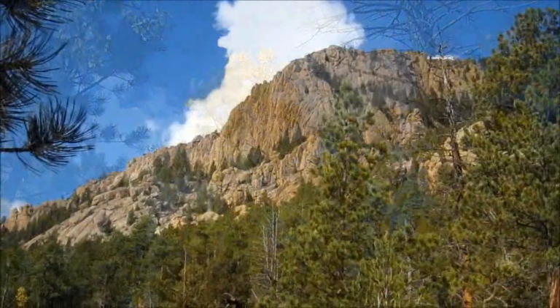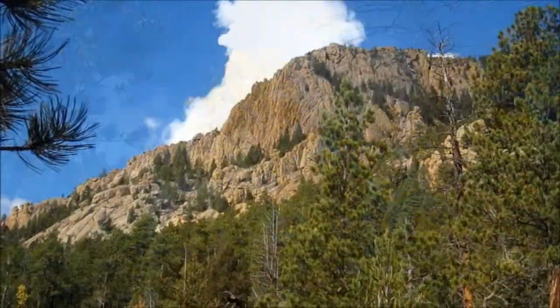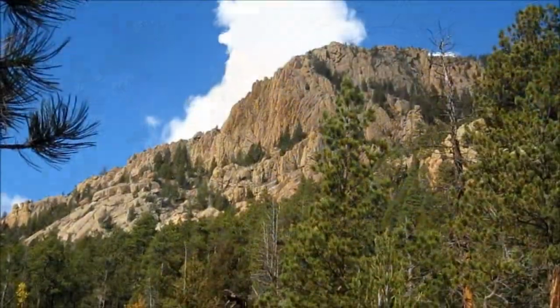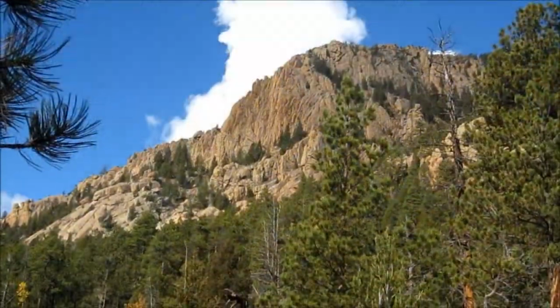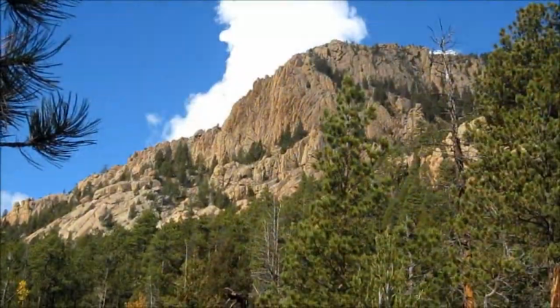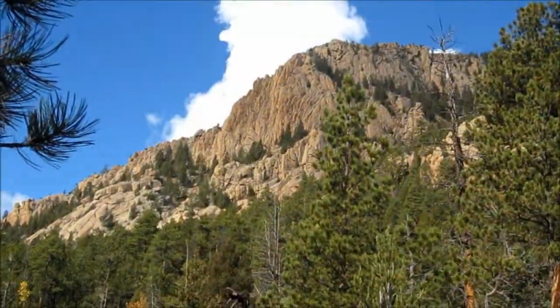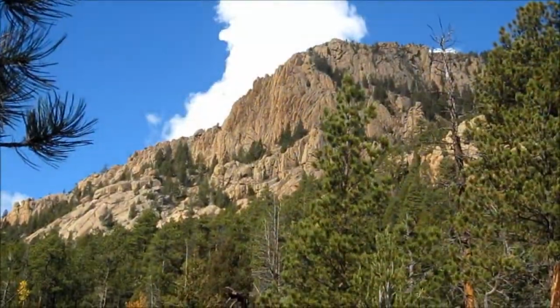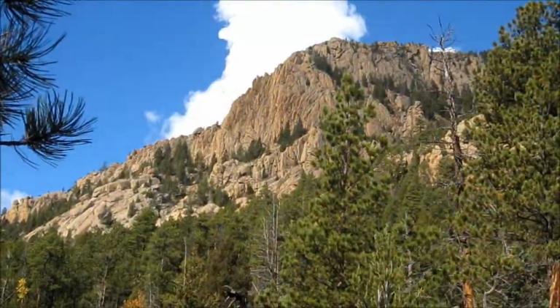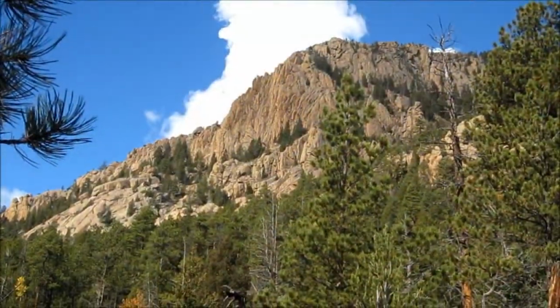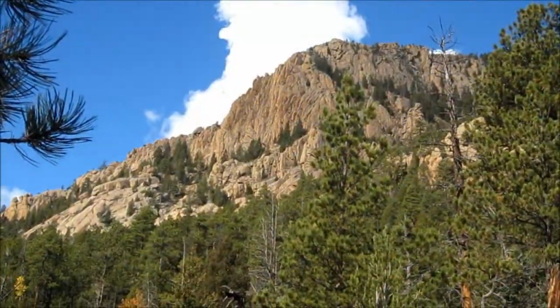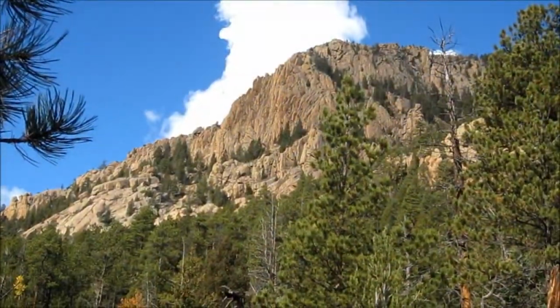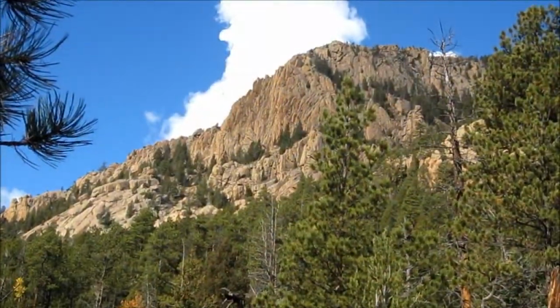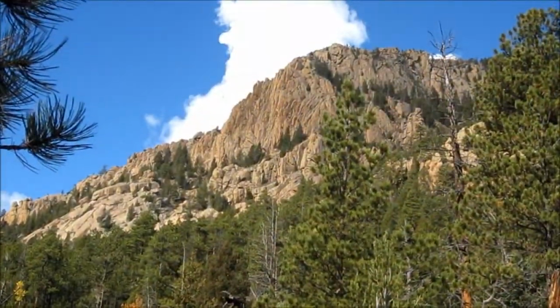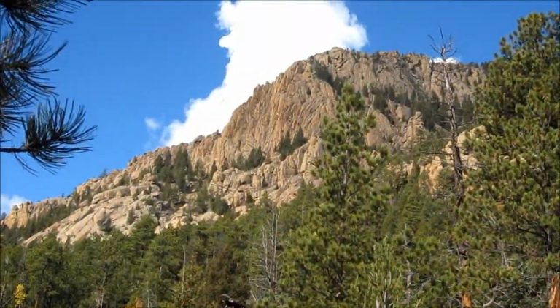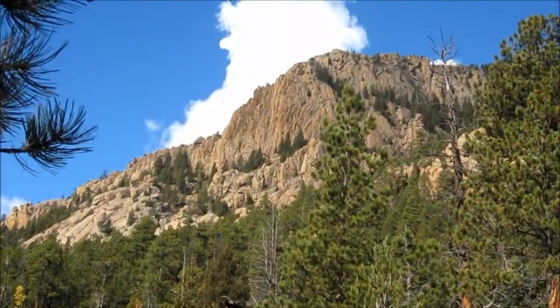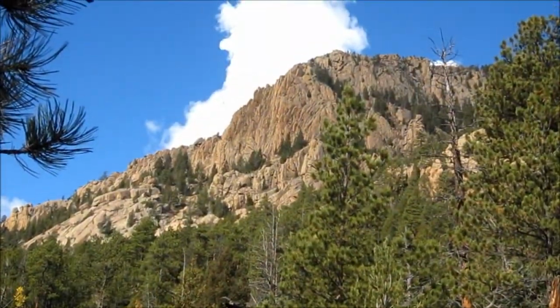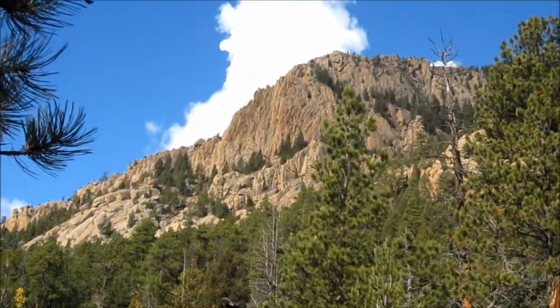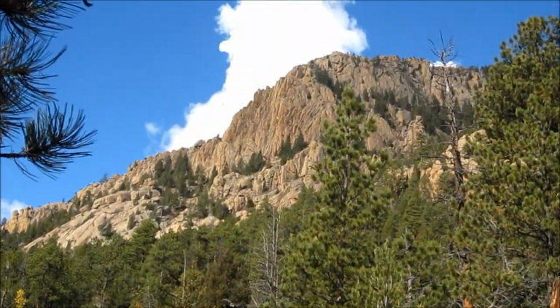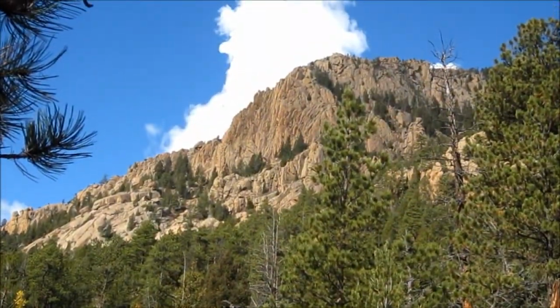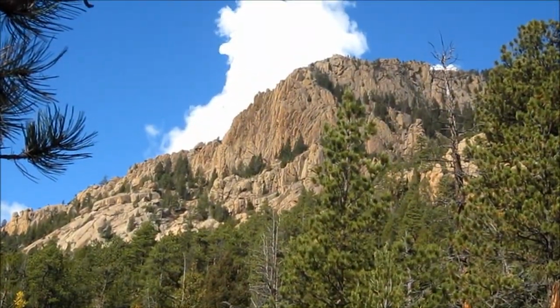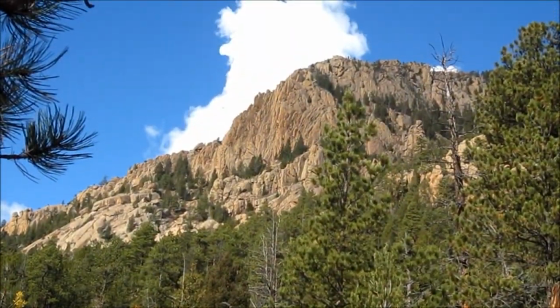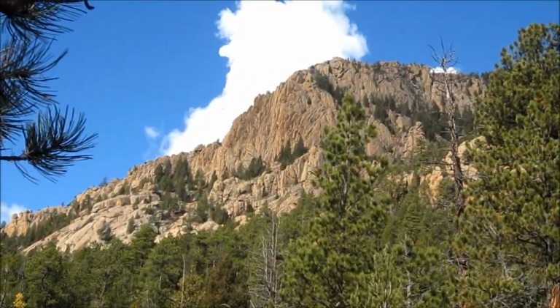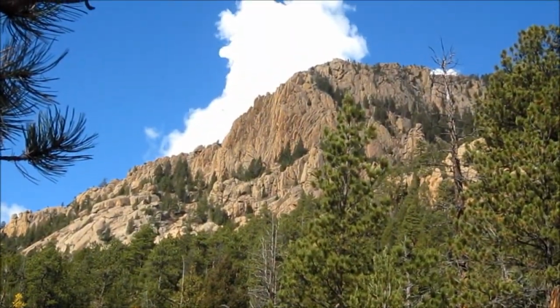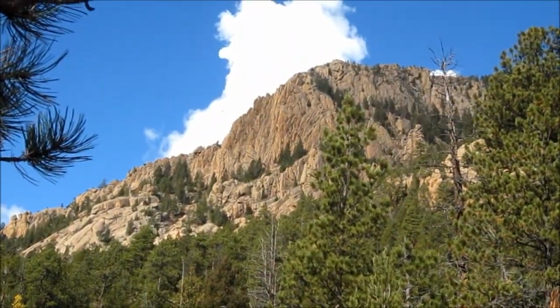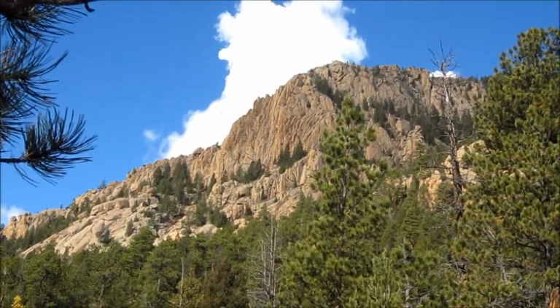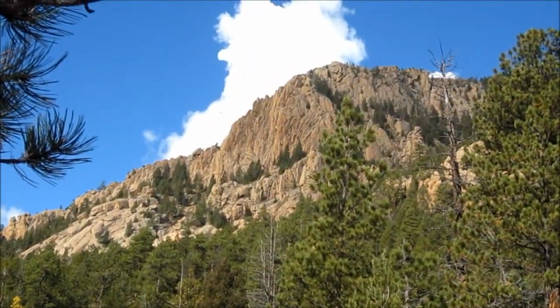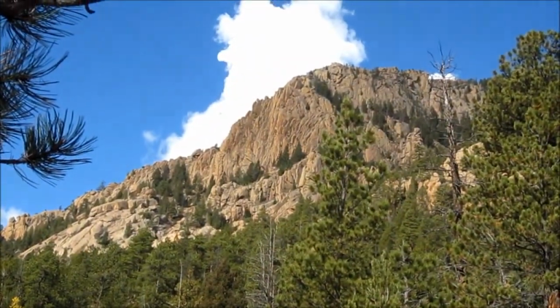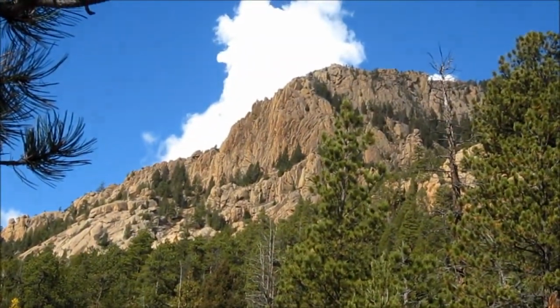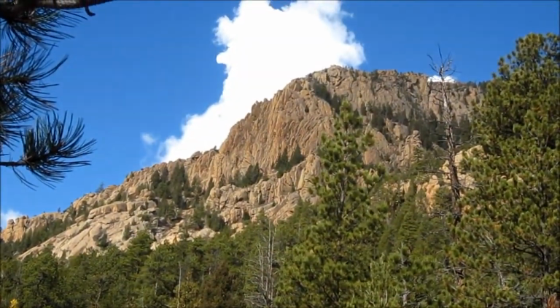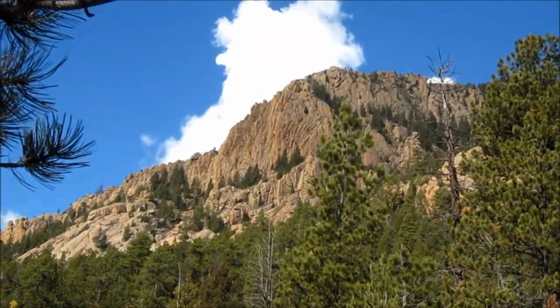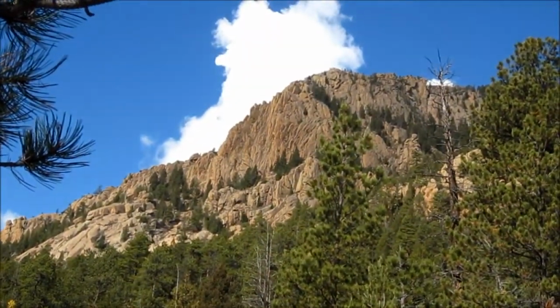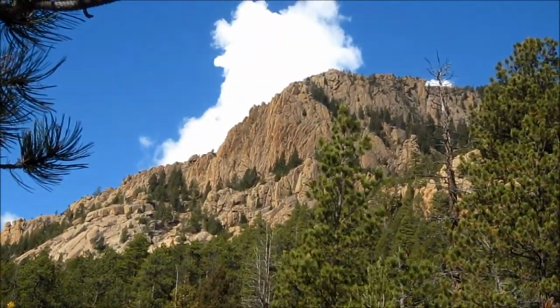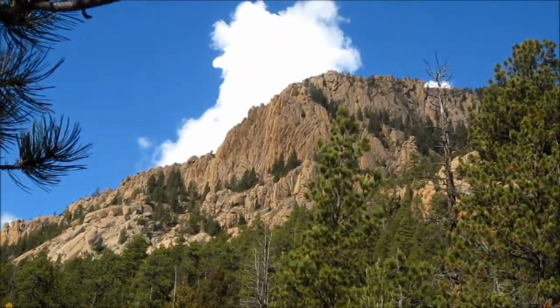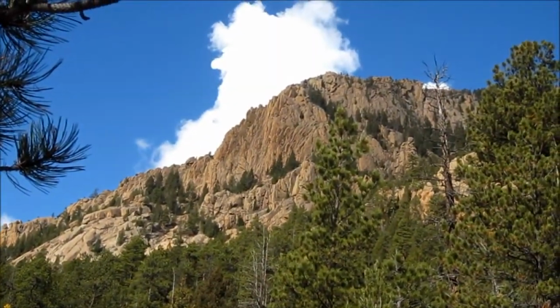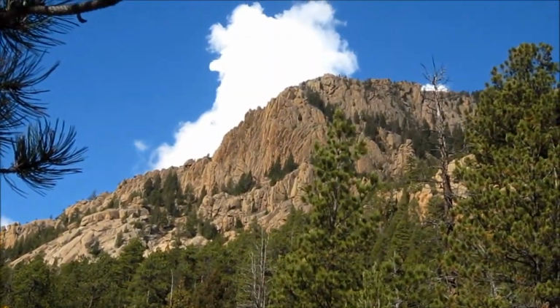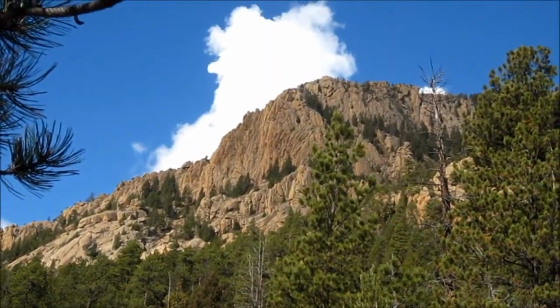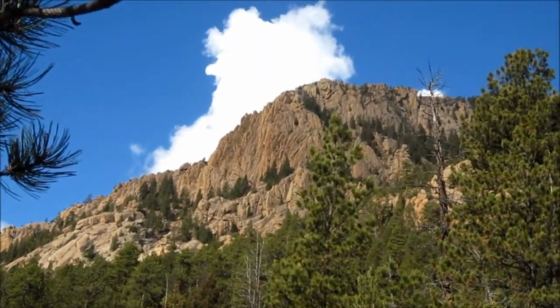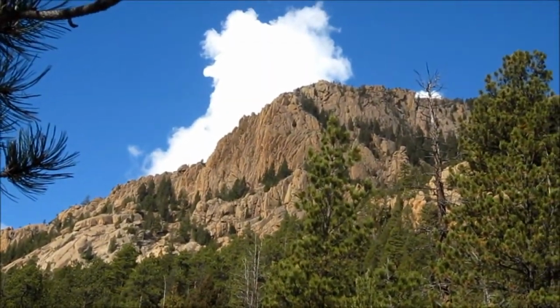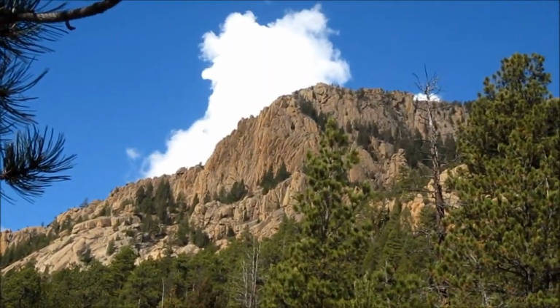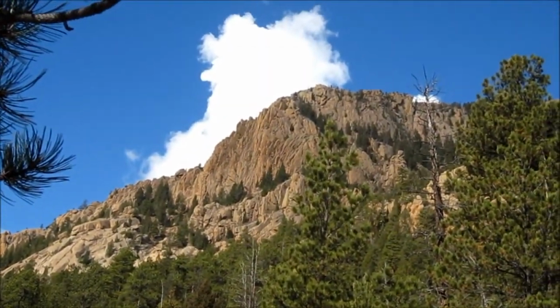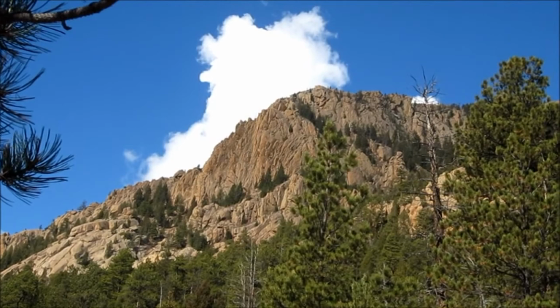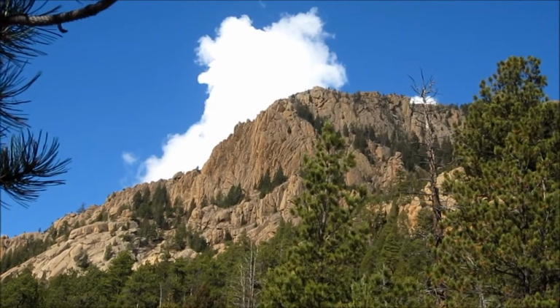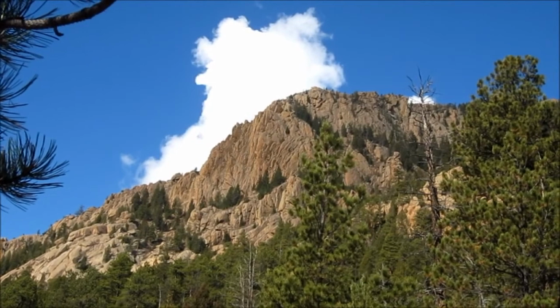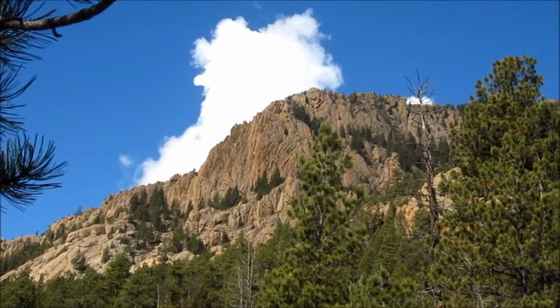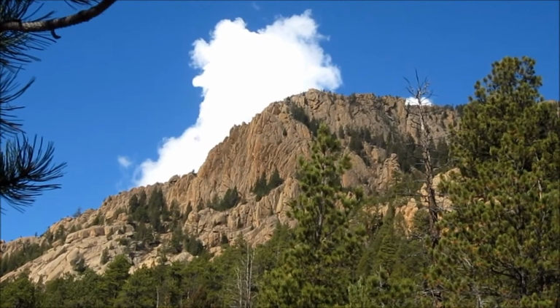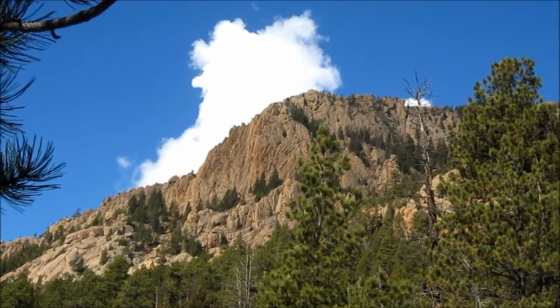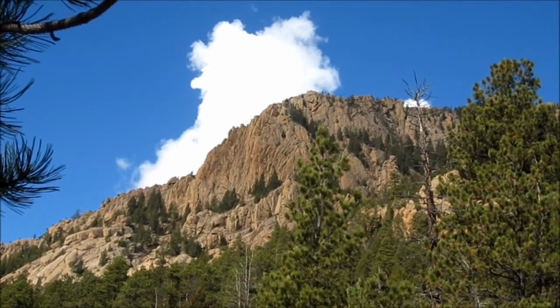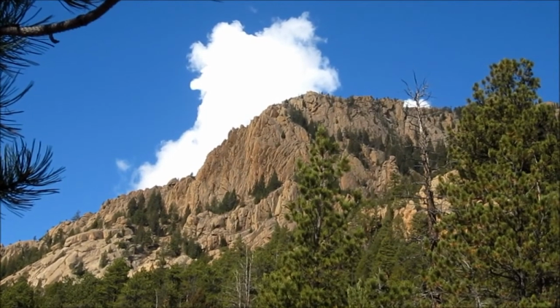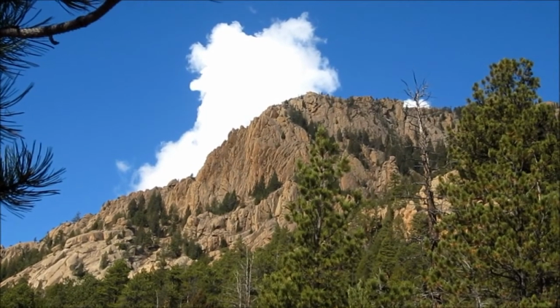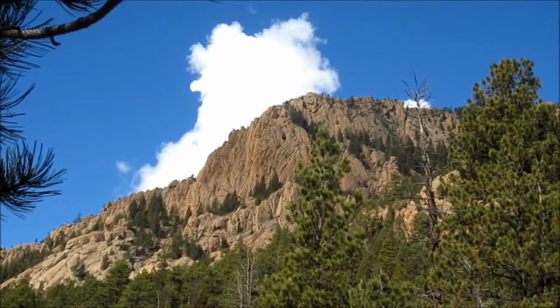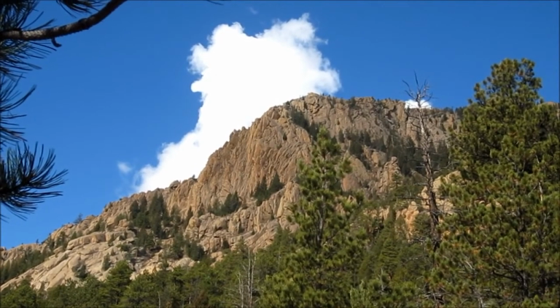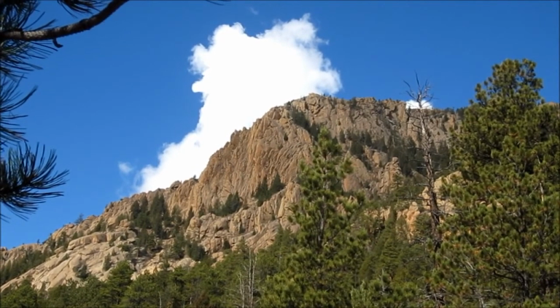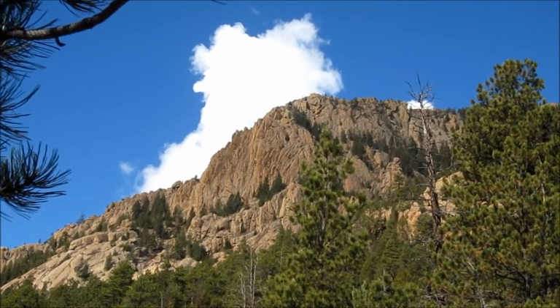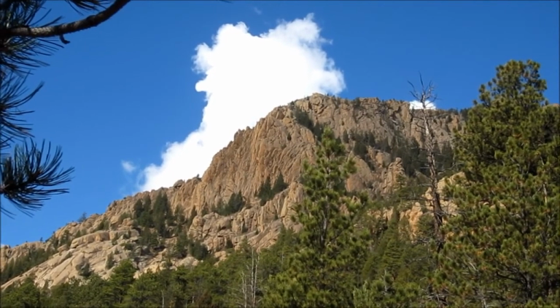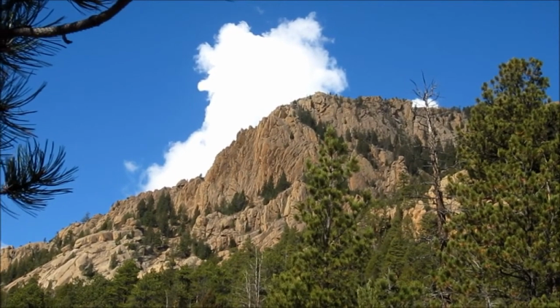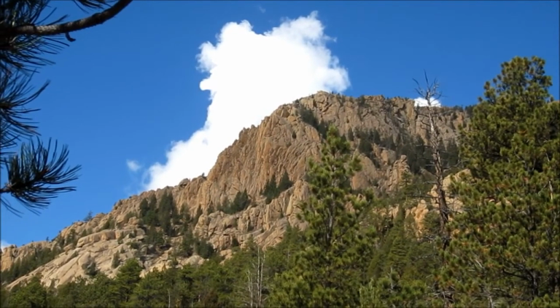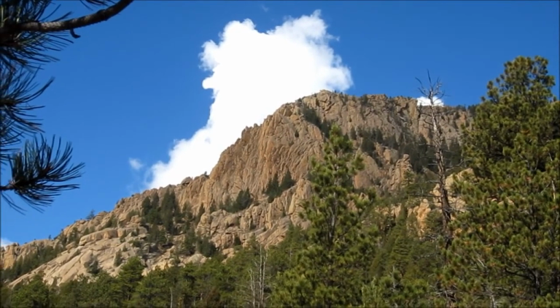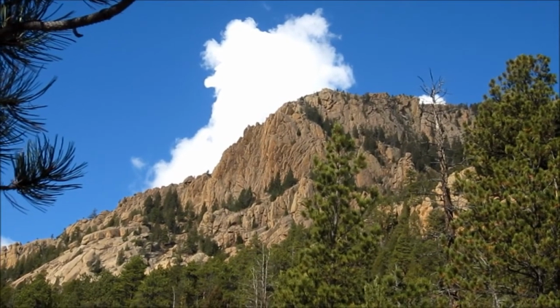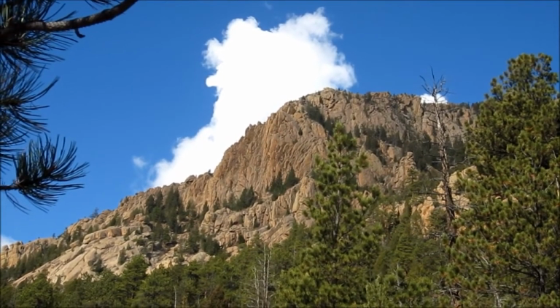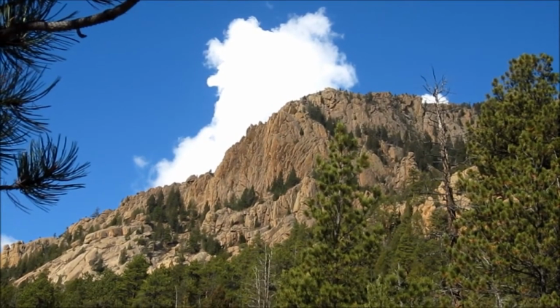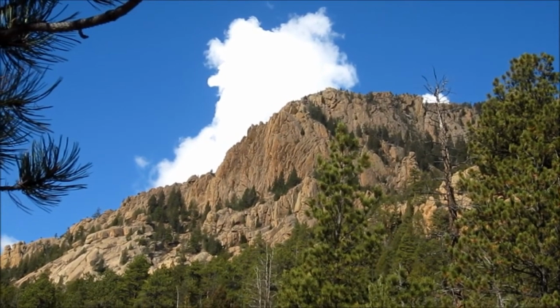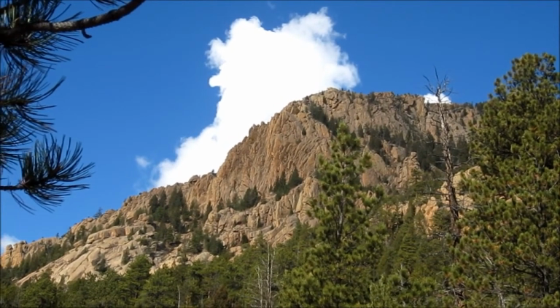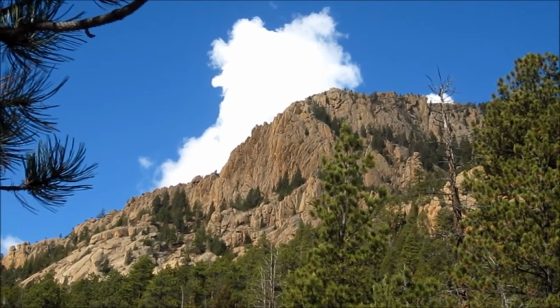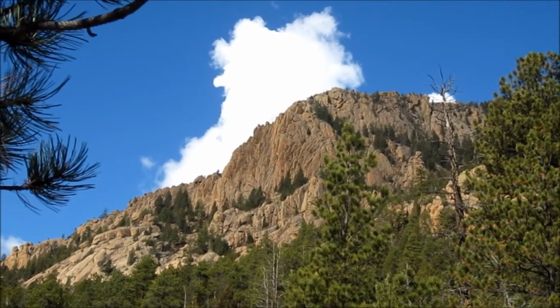These cliffs on the side of San Luis Peak look pretty impressive from this perspective.